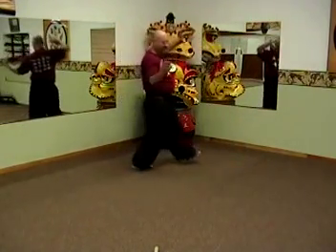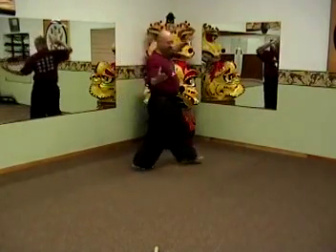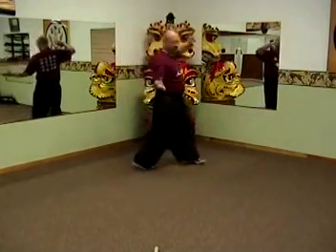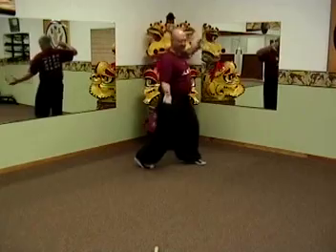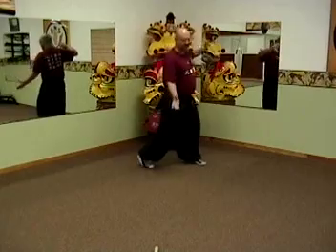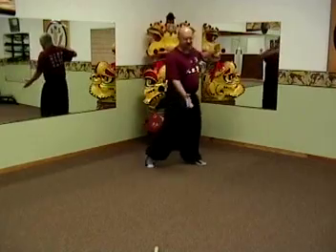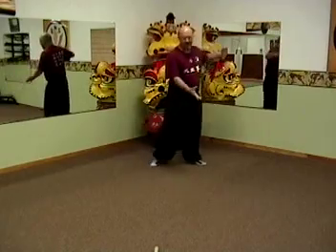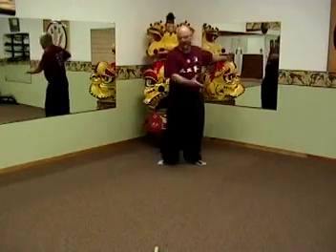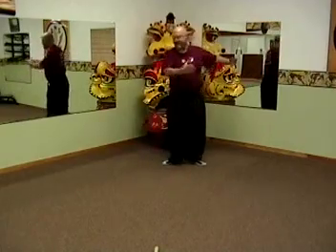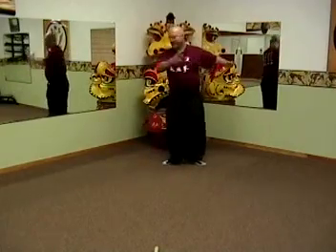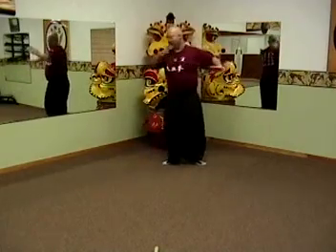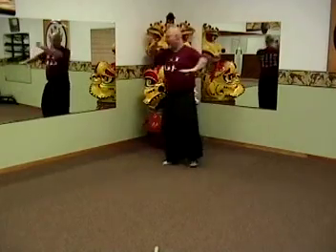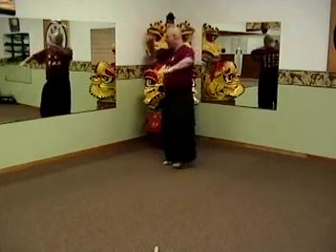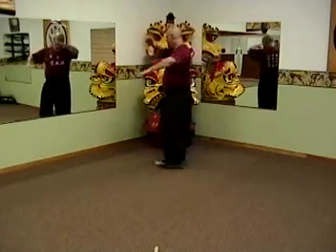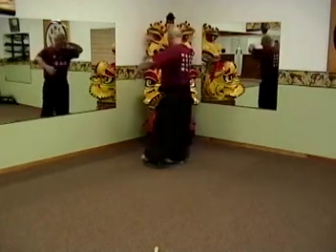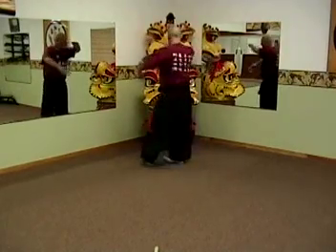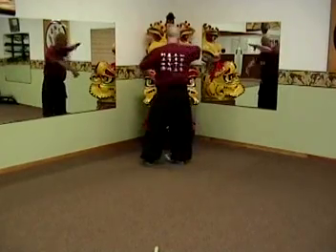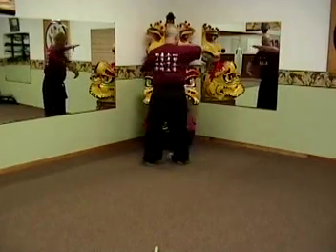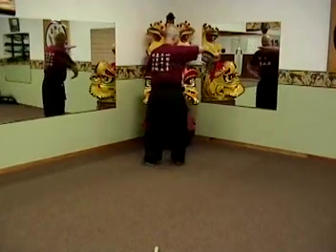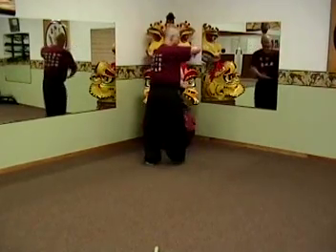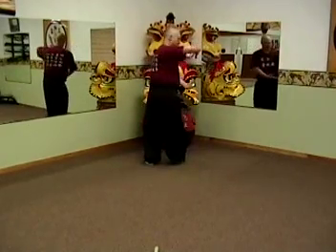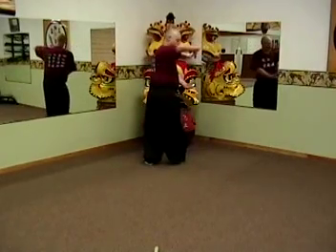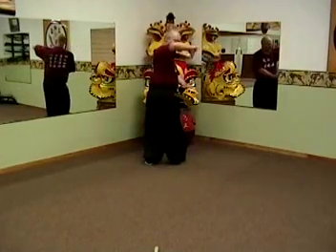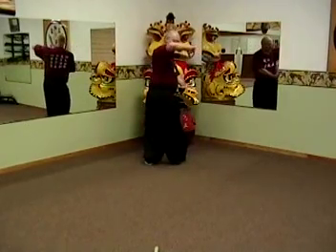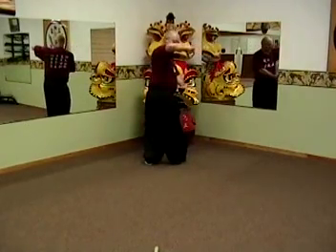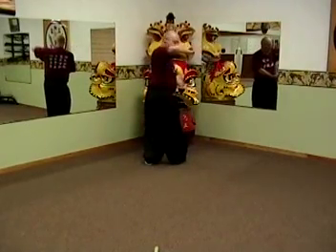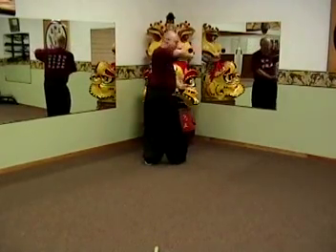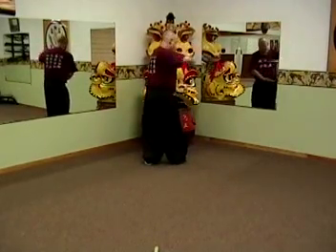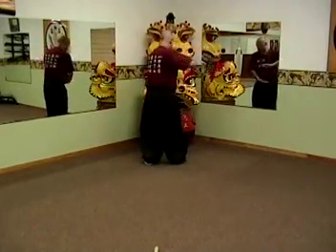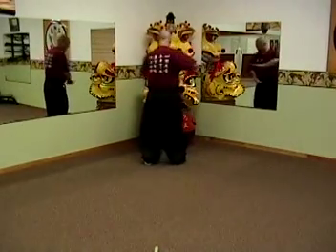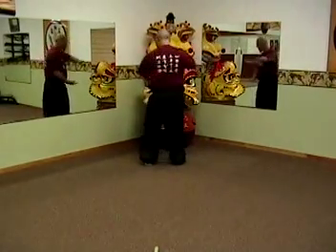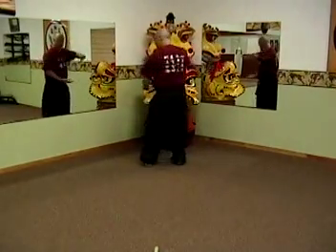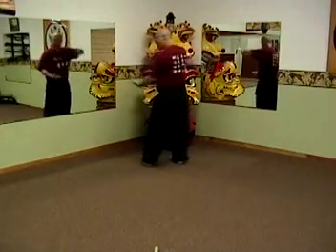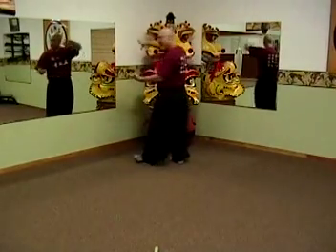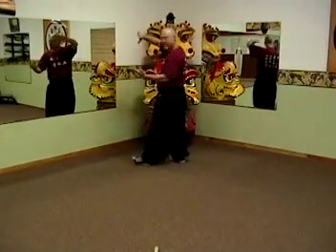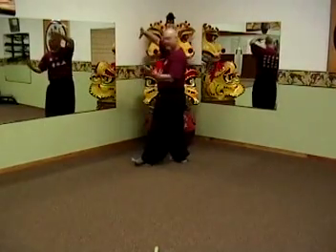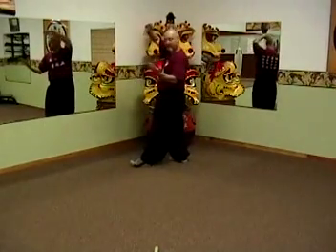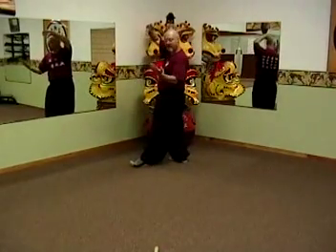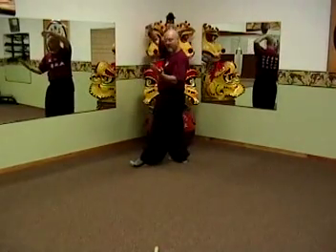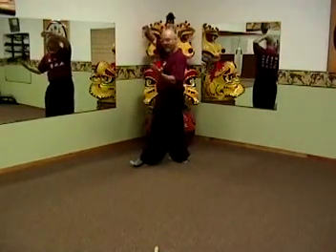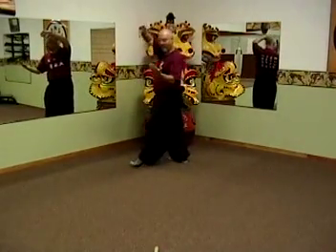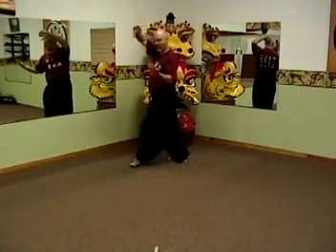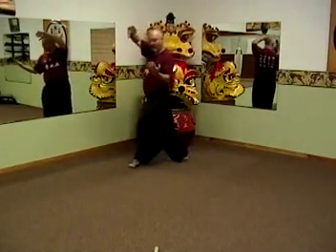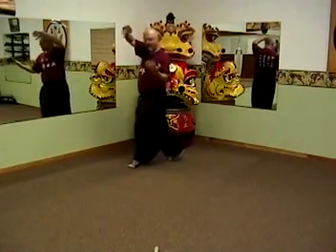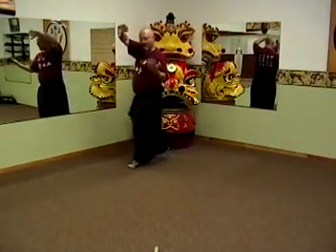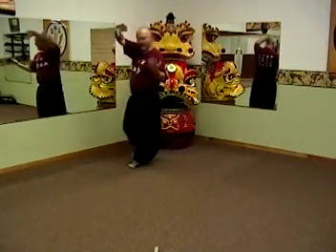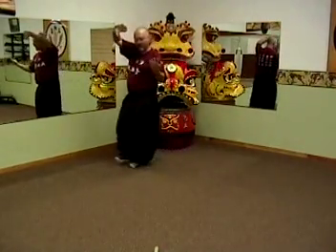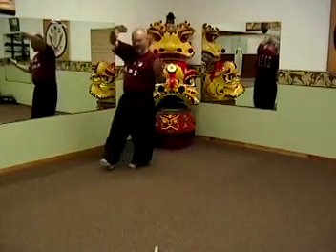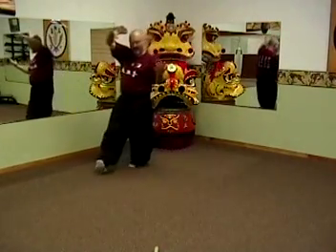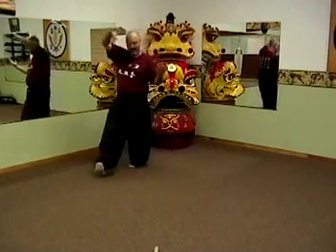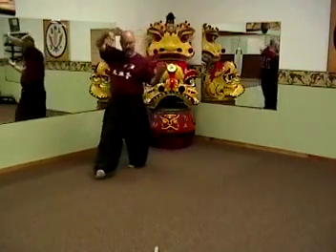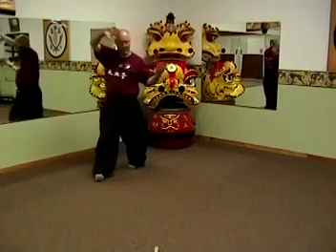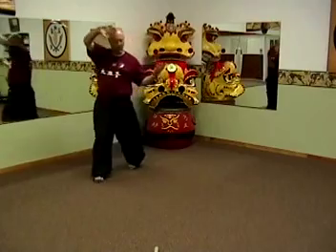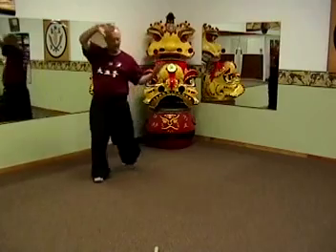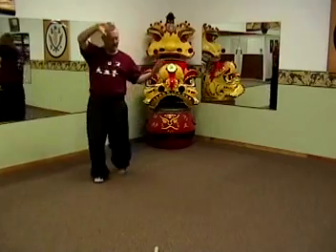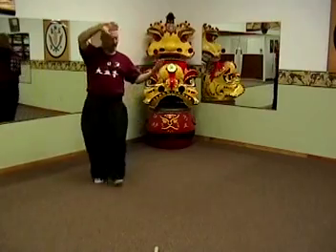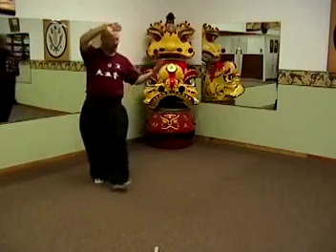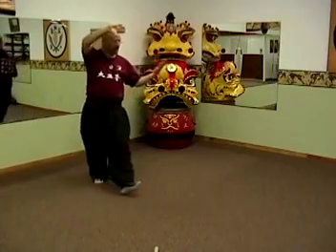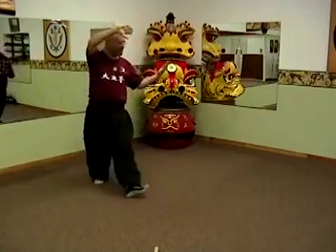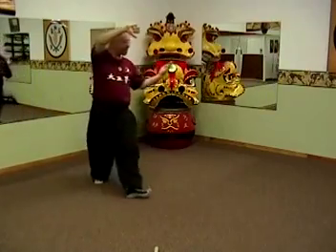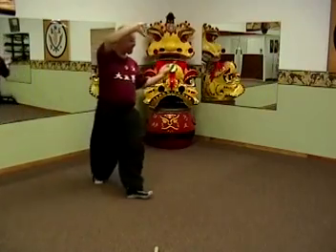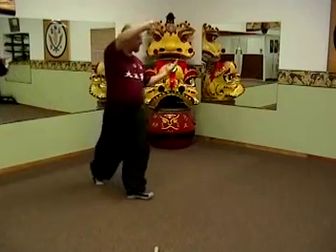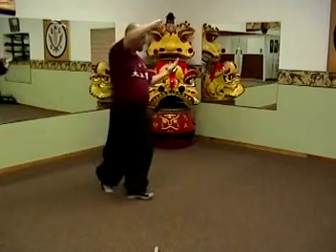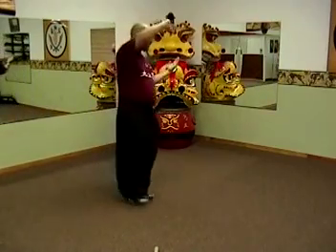Circle downward, single palm change, and lion — walk, kind of like rolling on the bottom of your feet.